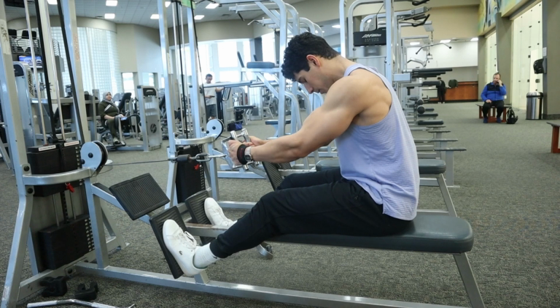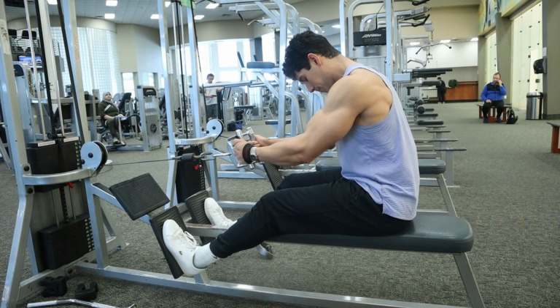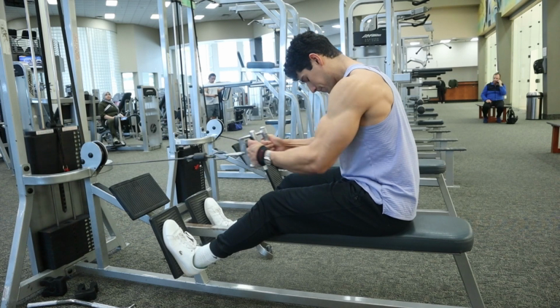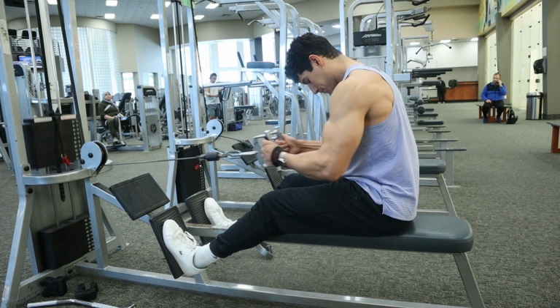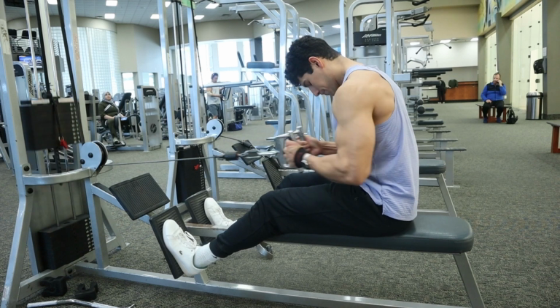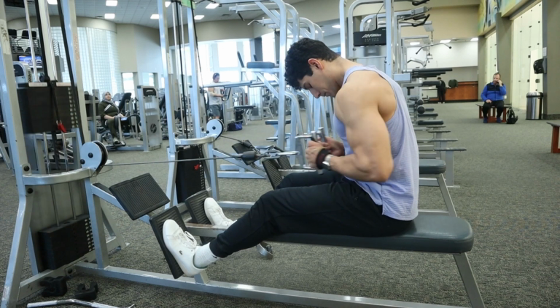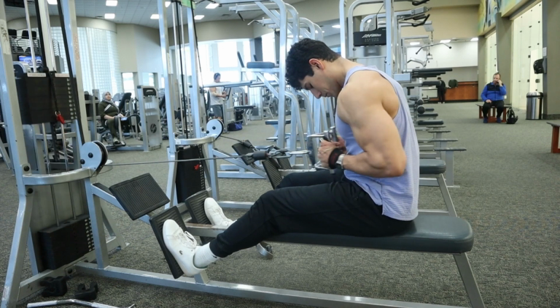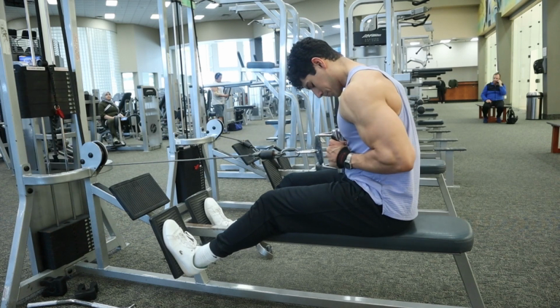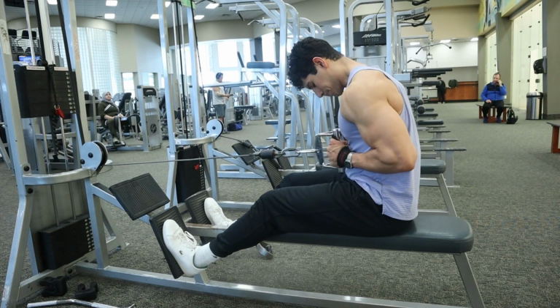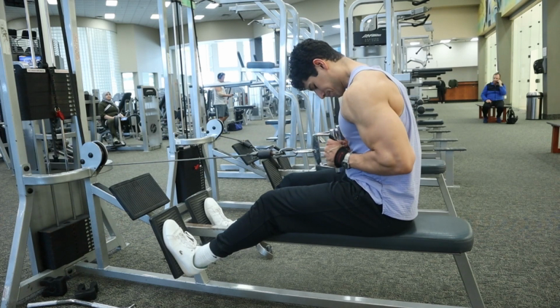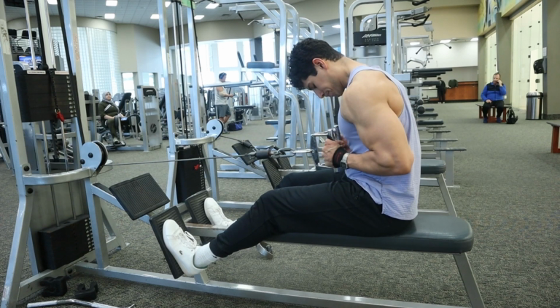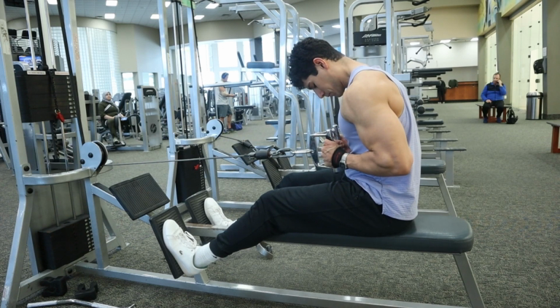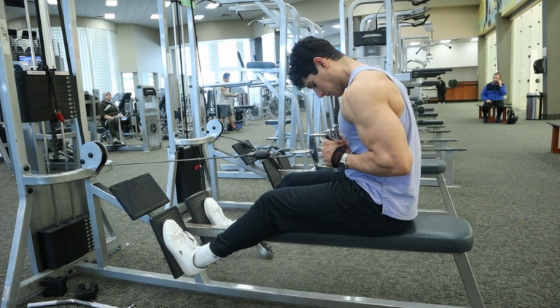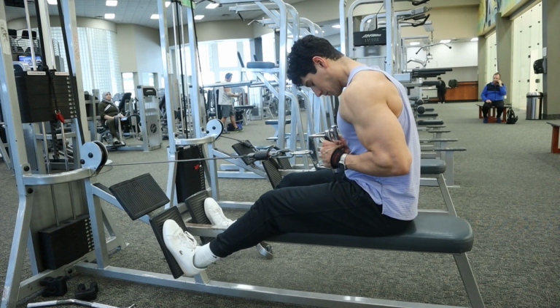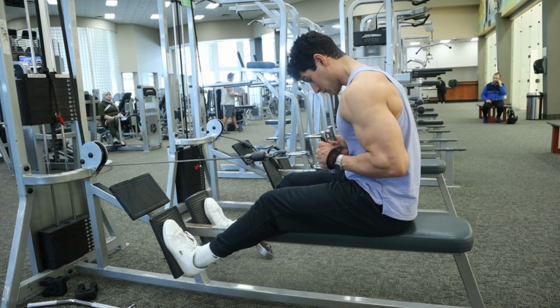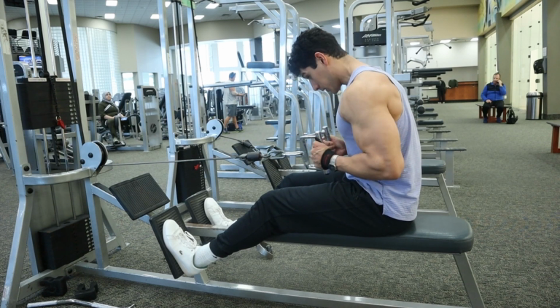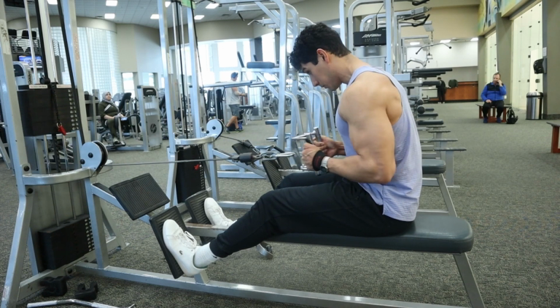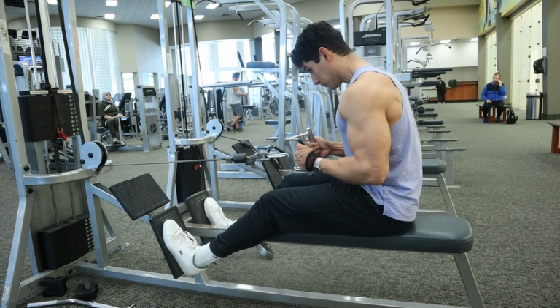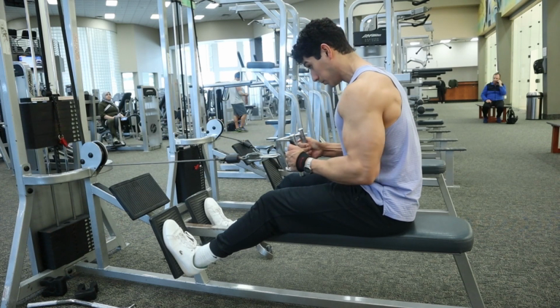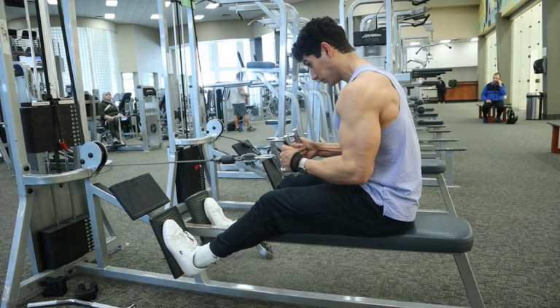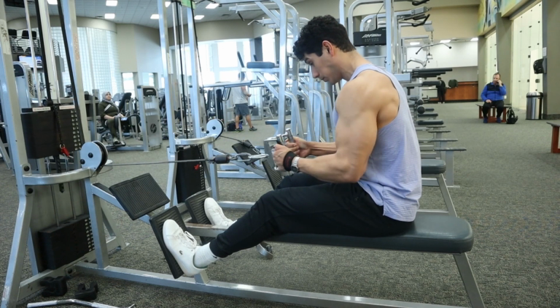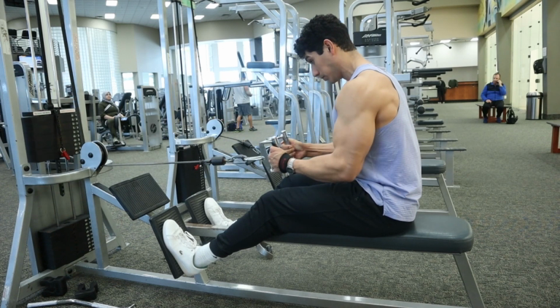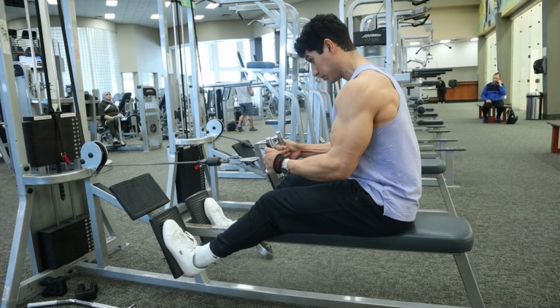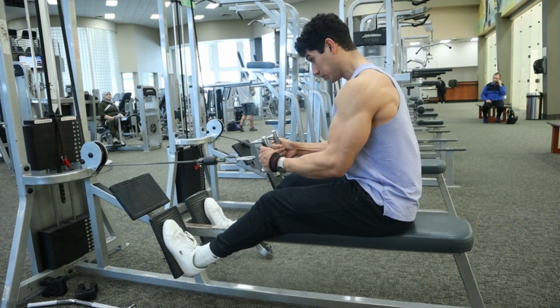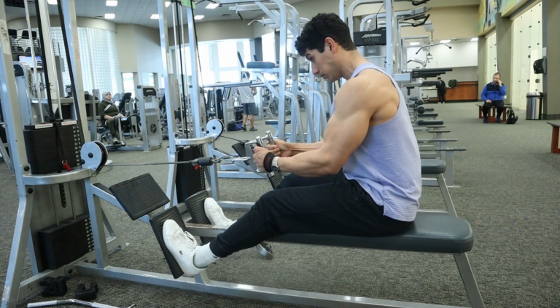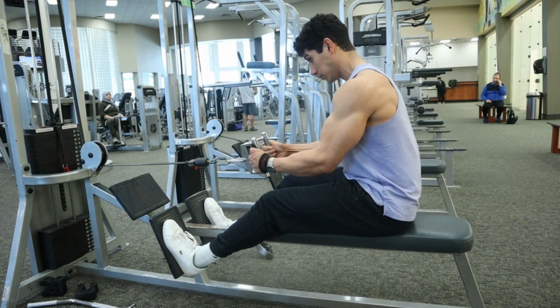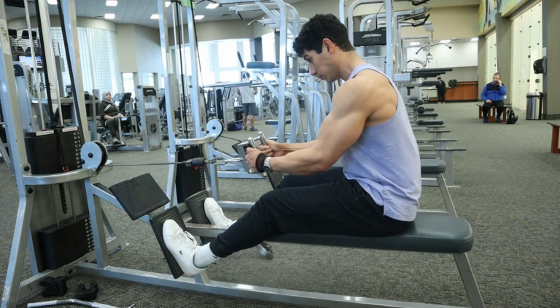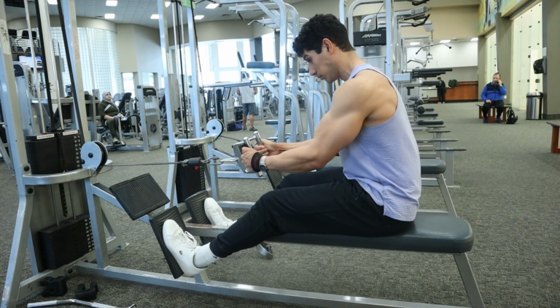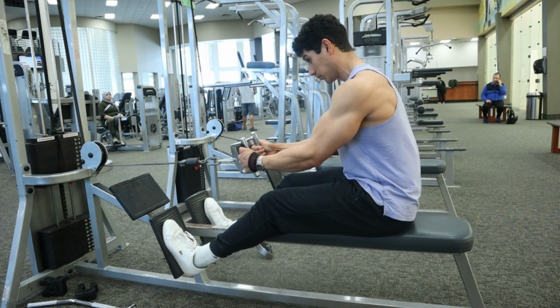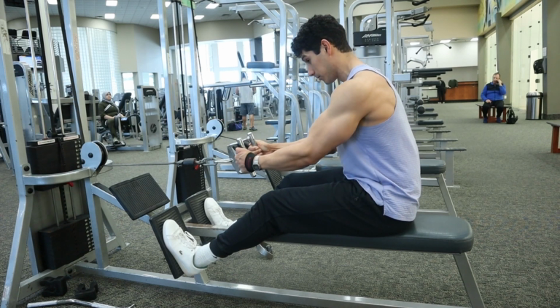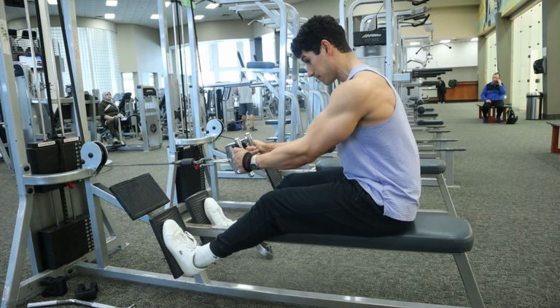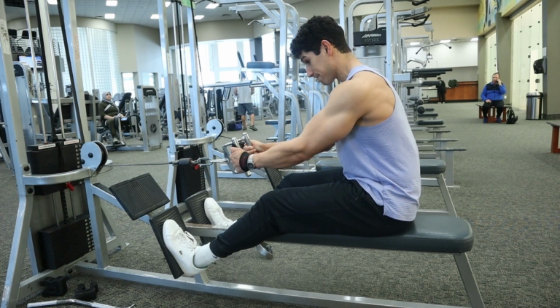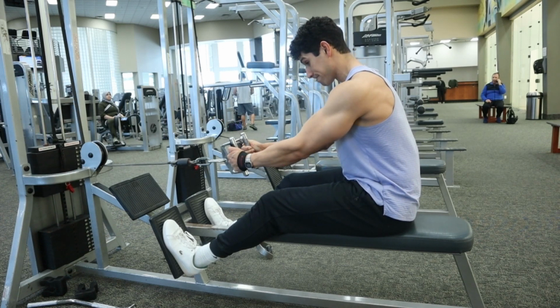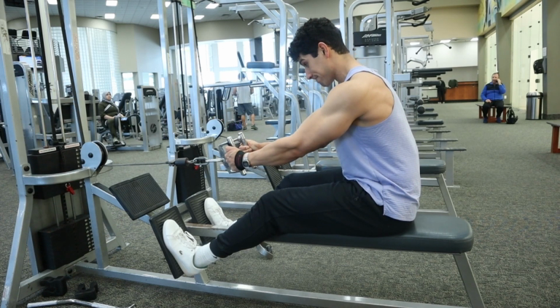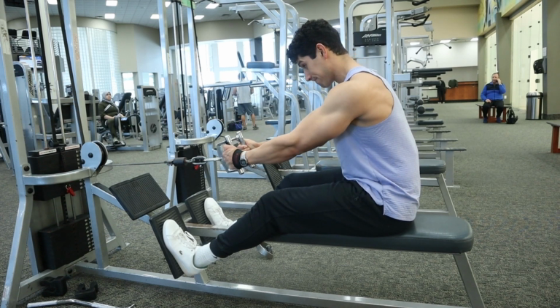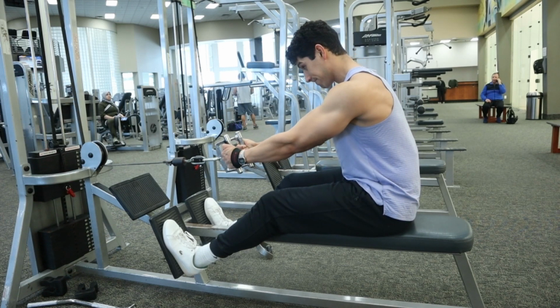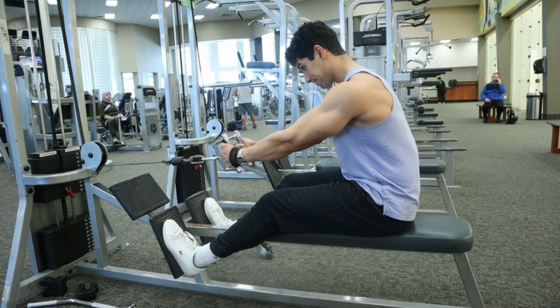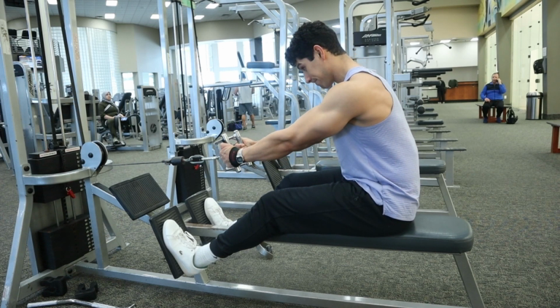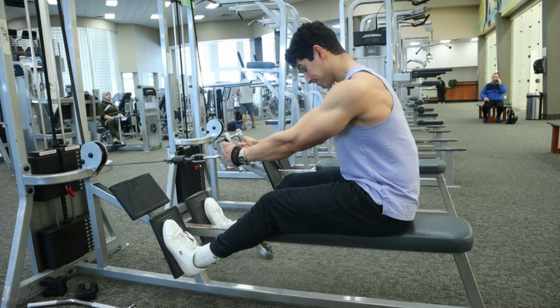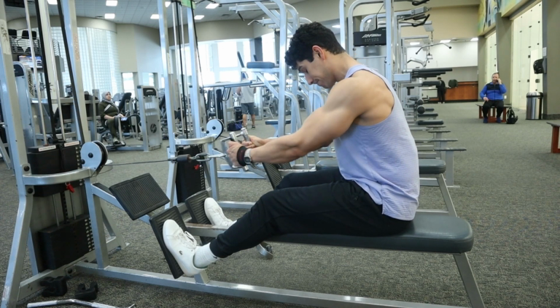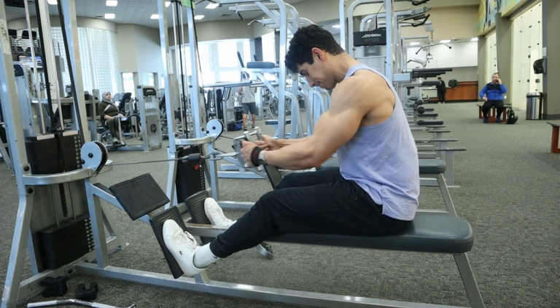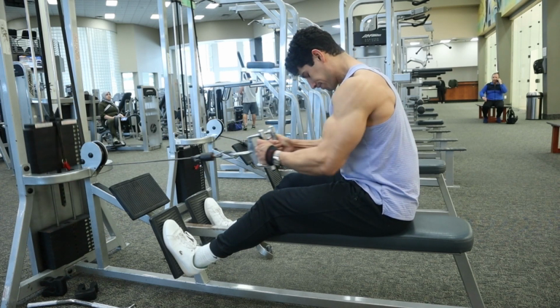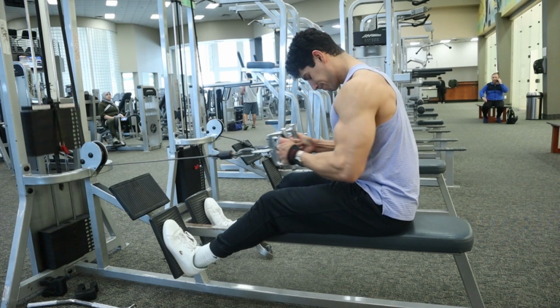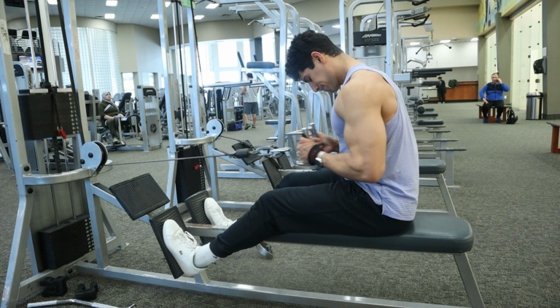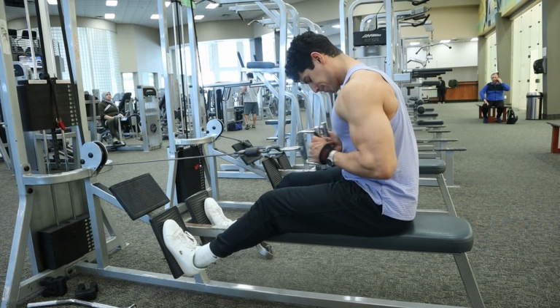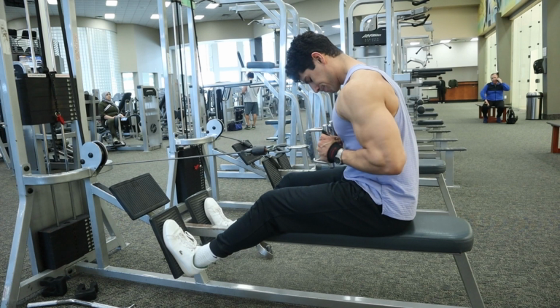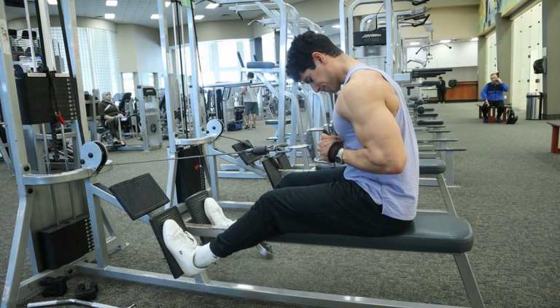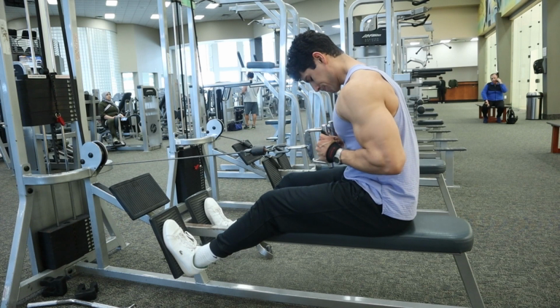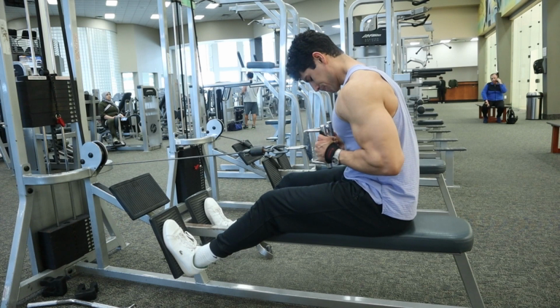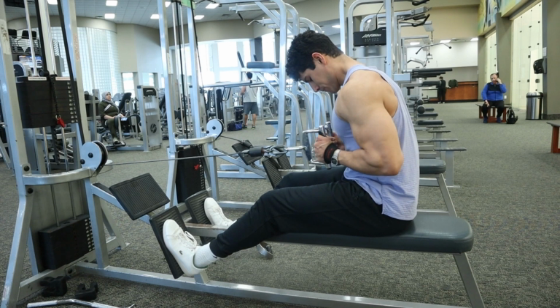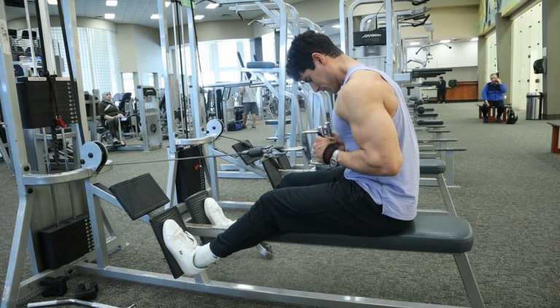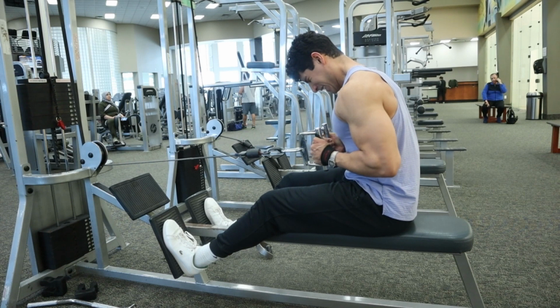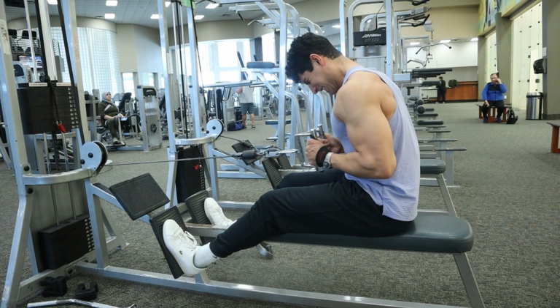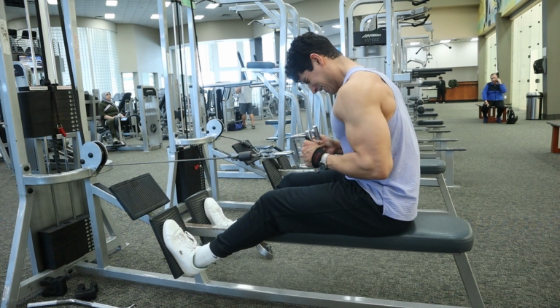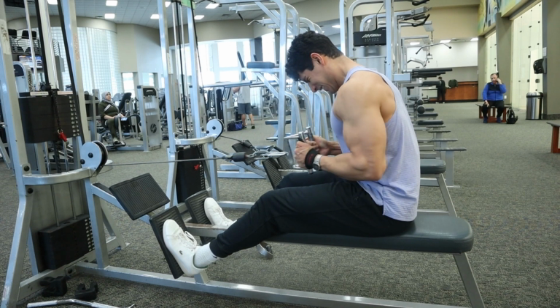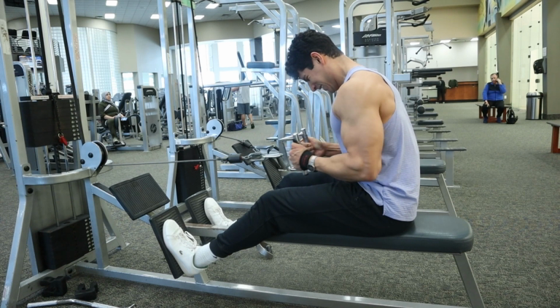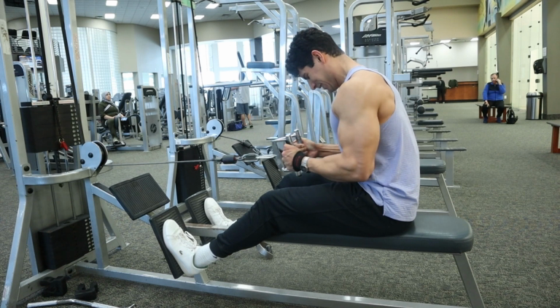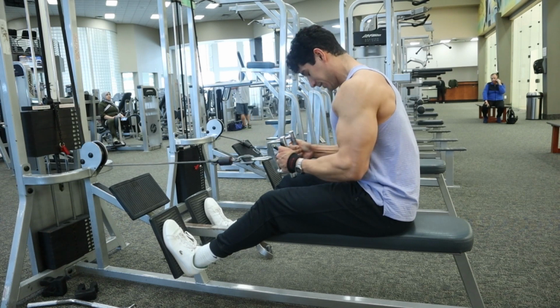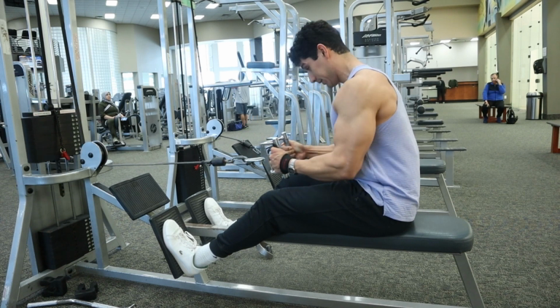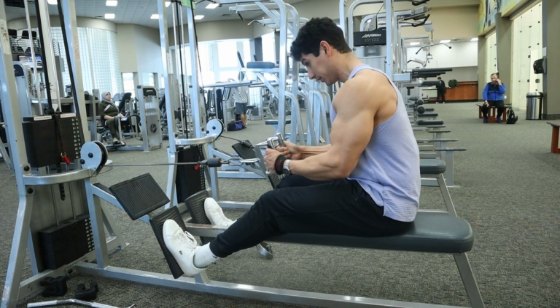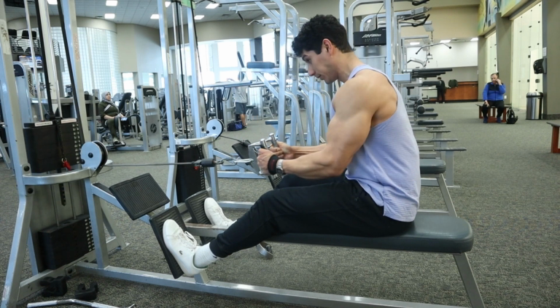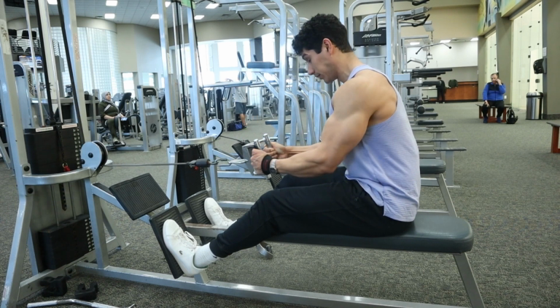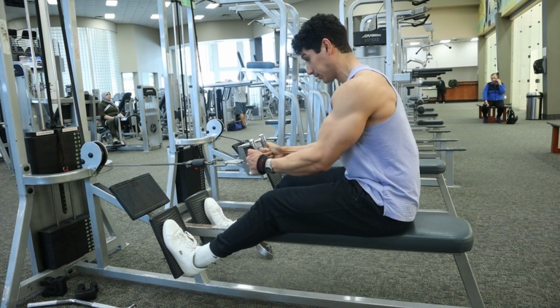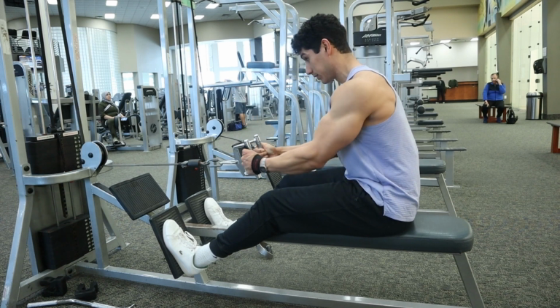This is a lat-focused cable row, a great exercise to target the middle lats, and a great exercise especially if you don't have a lat-focused rowing machine.